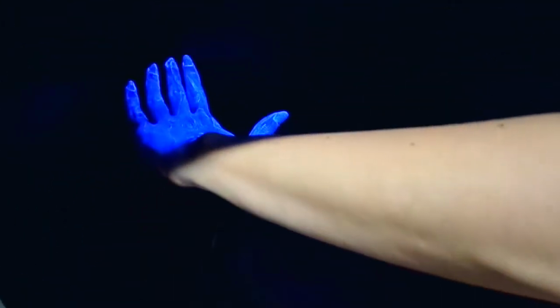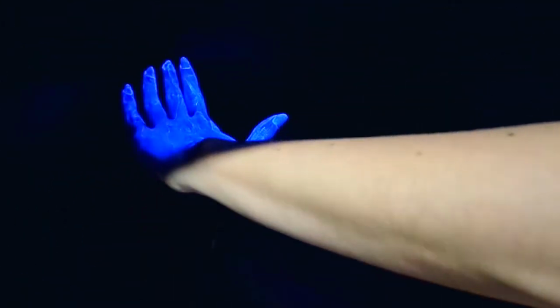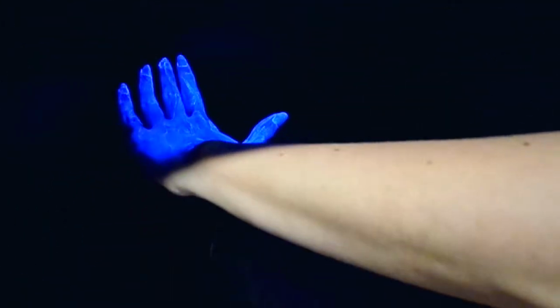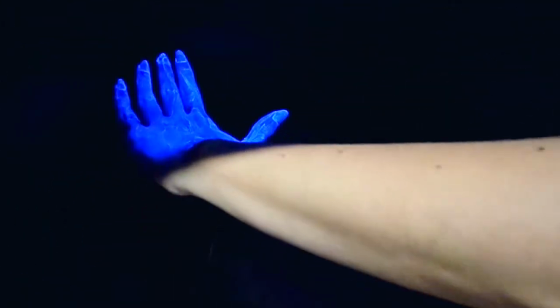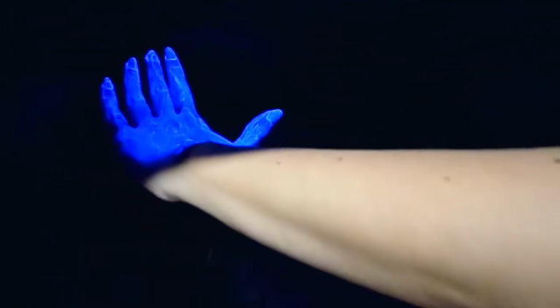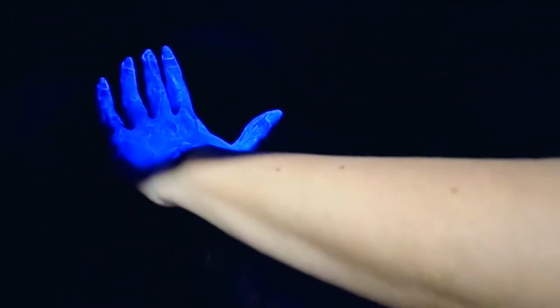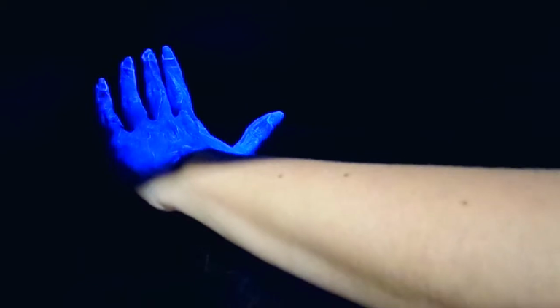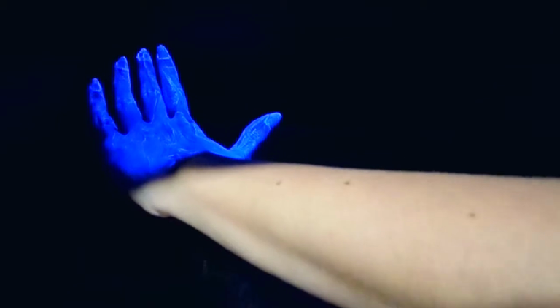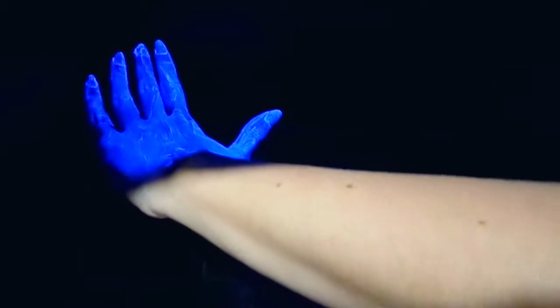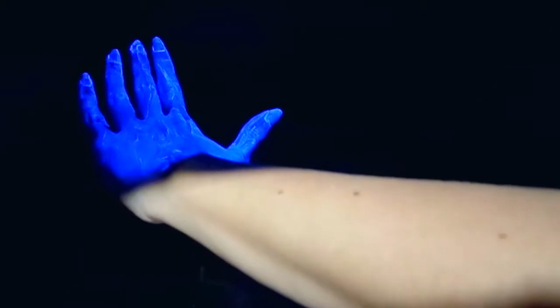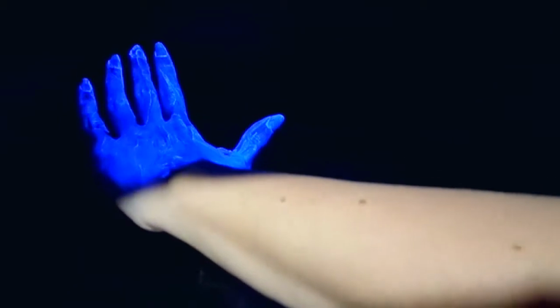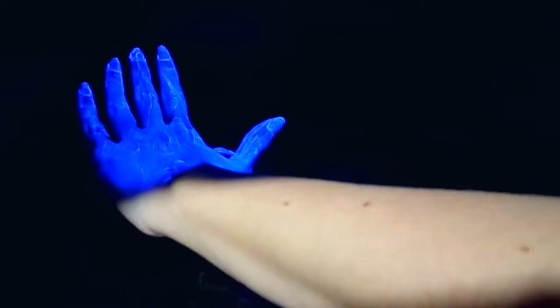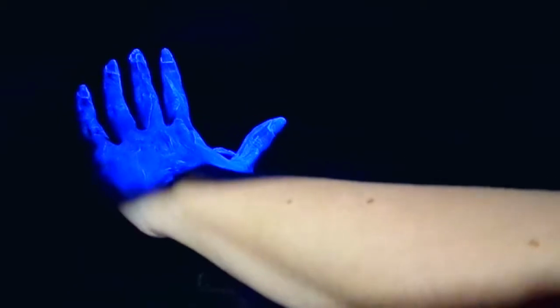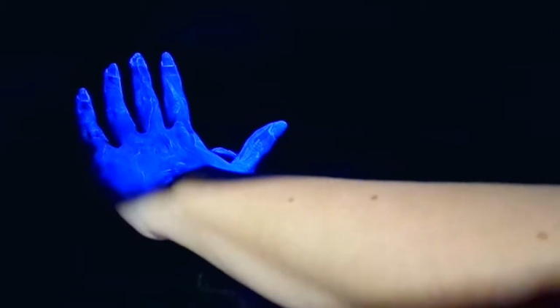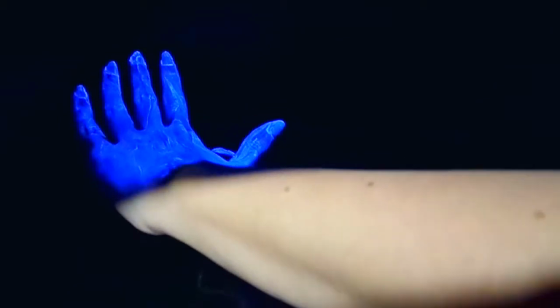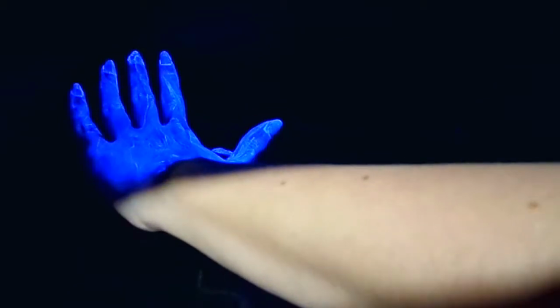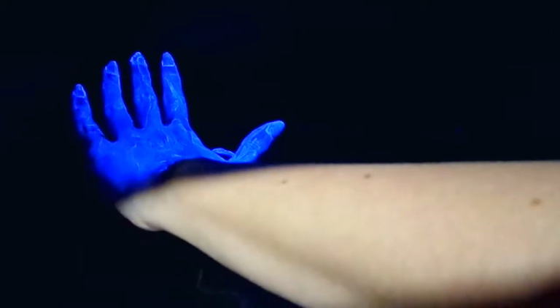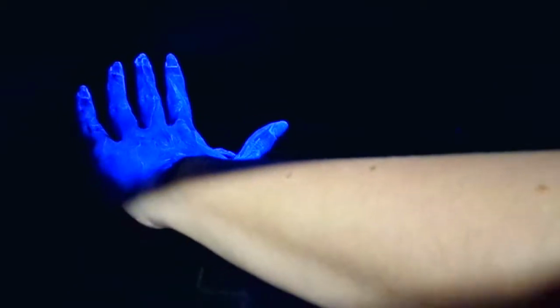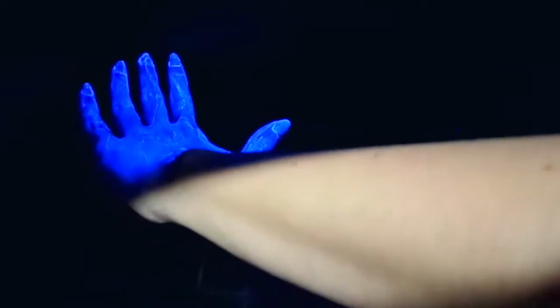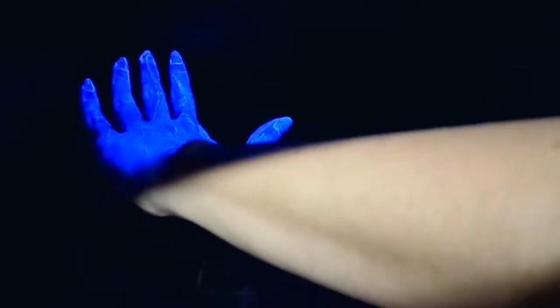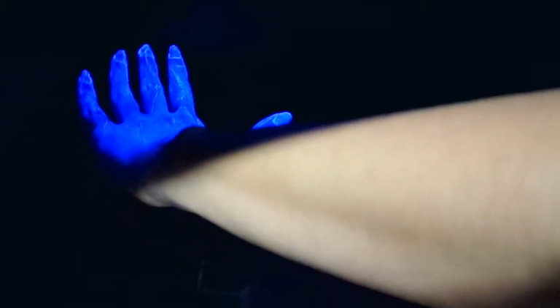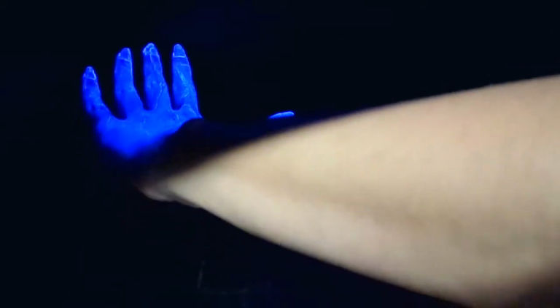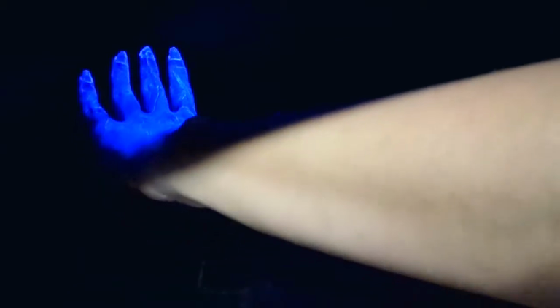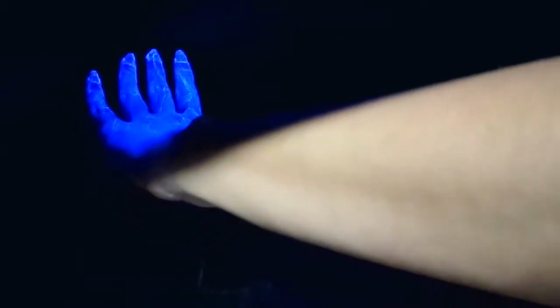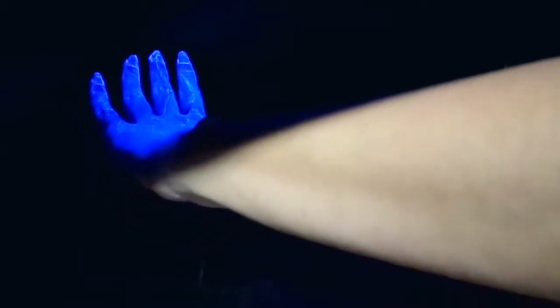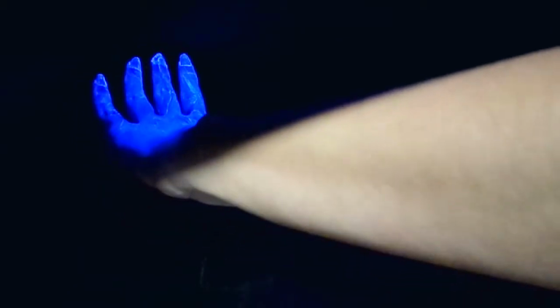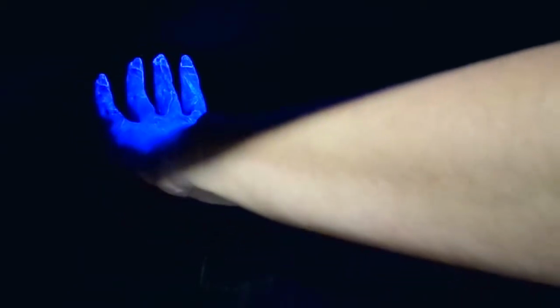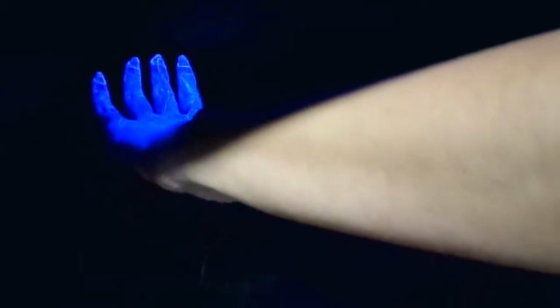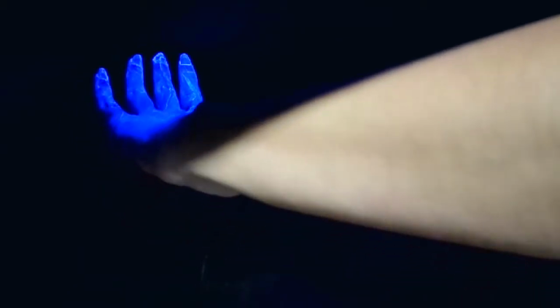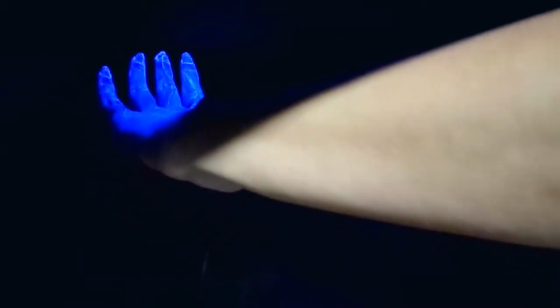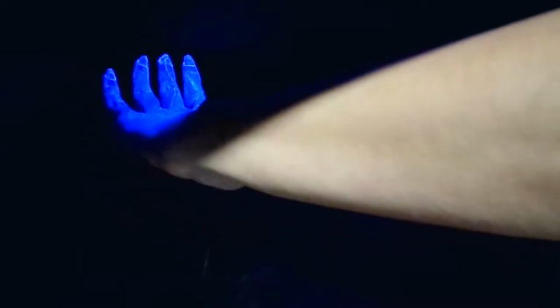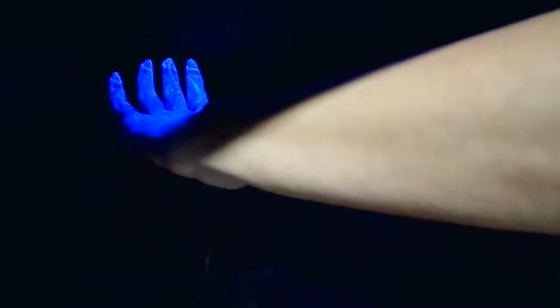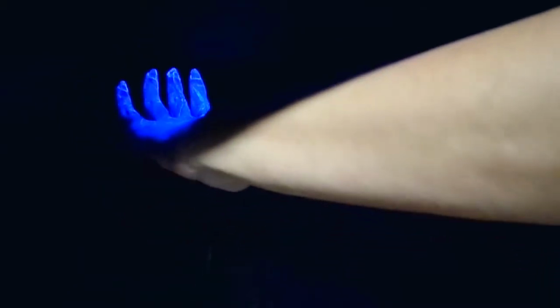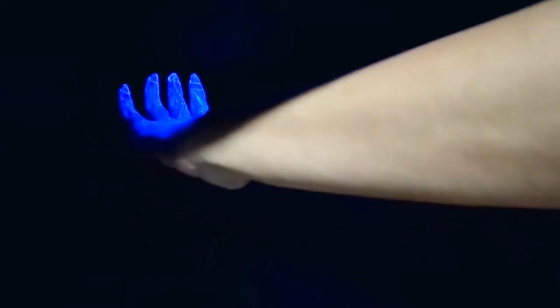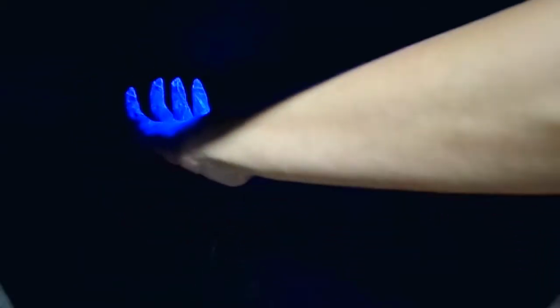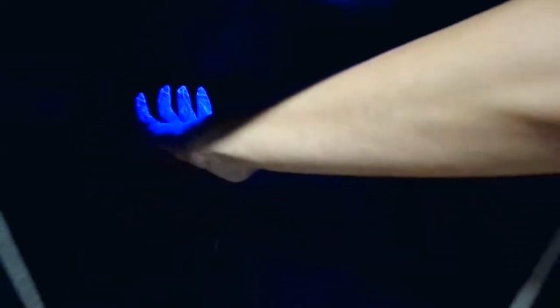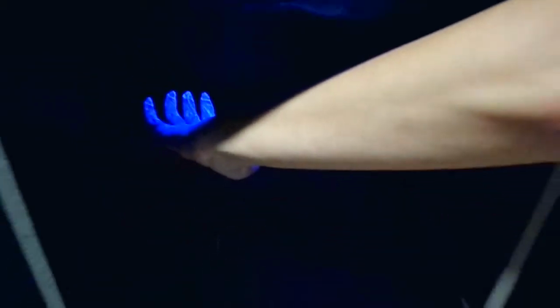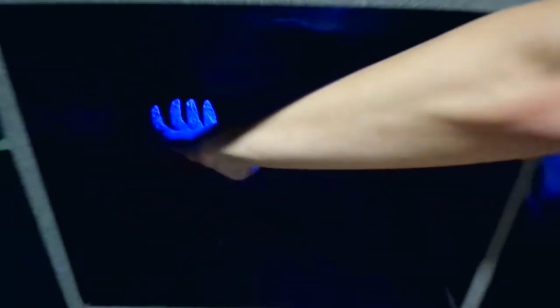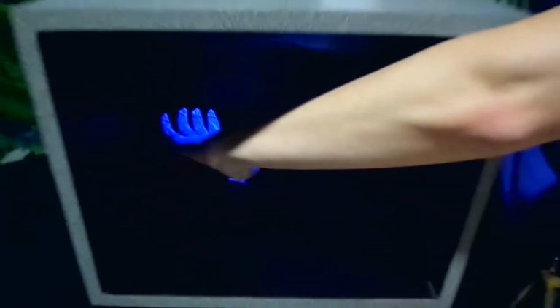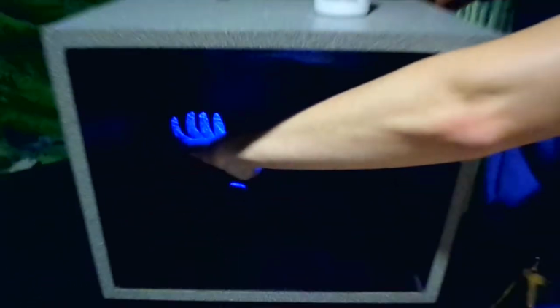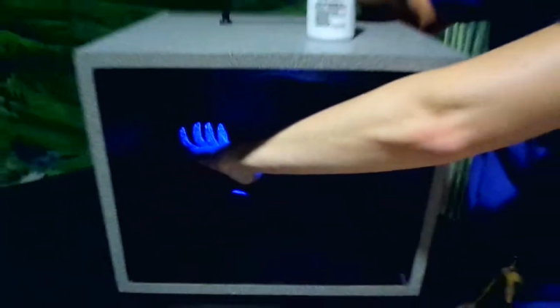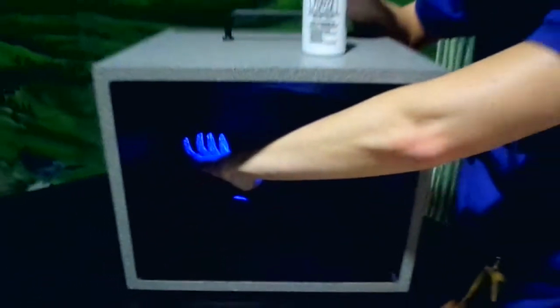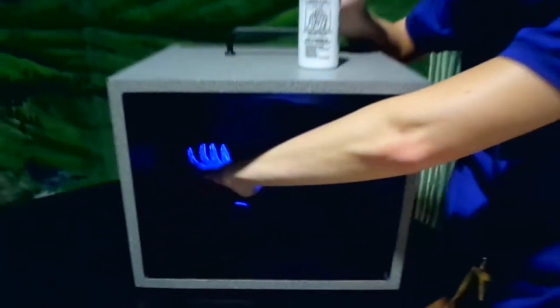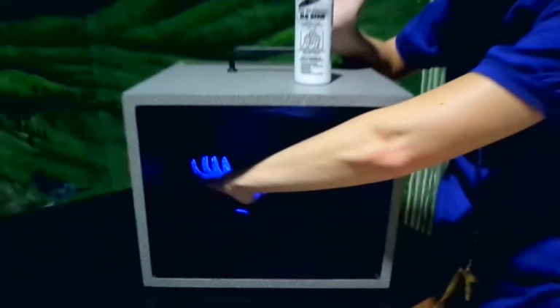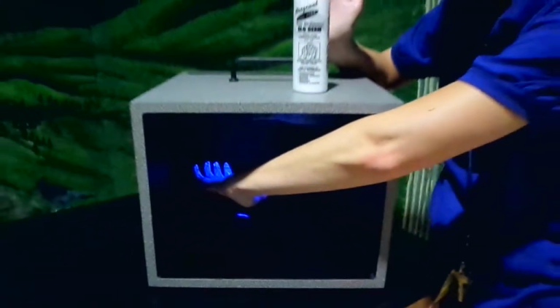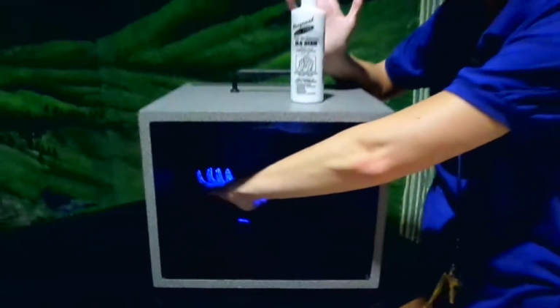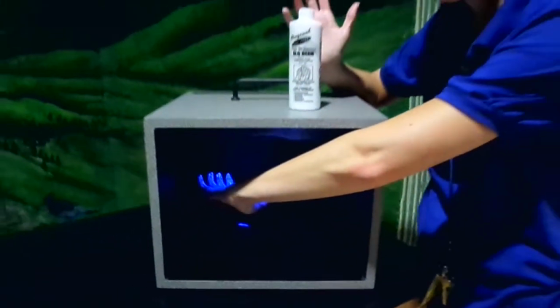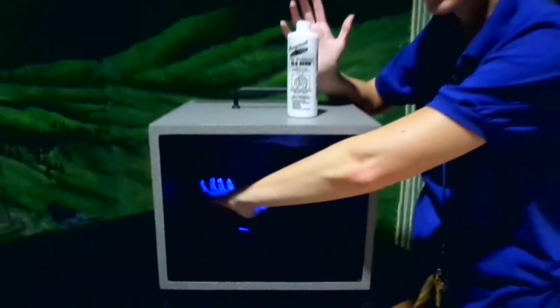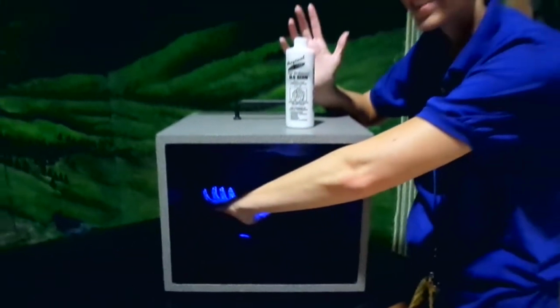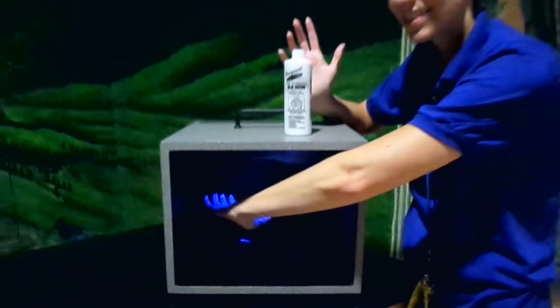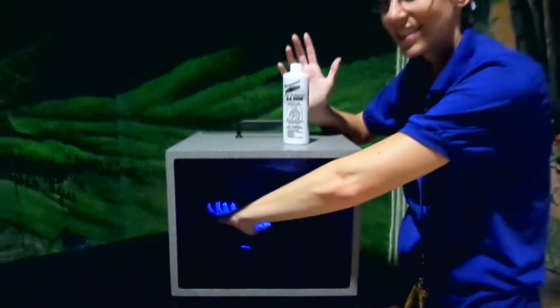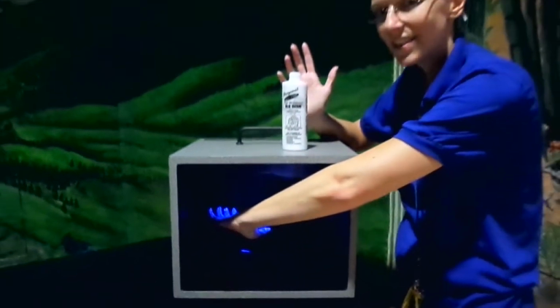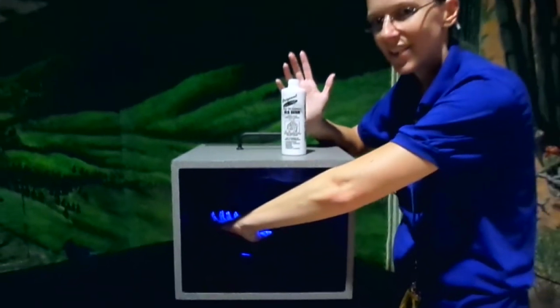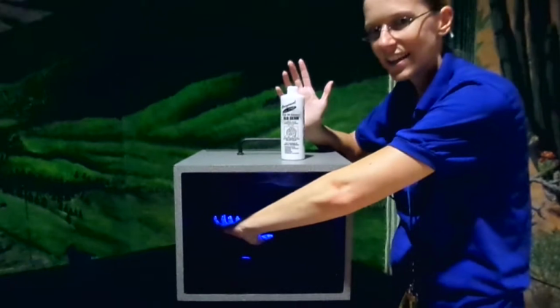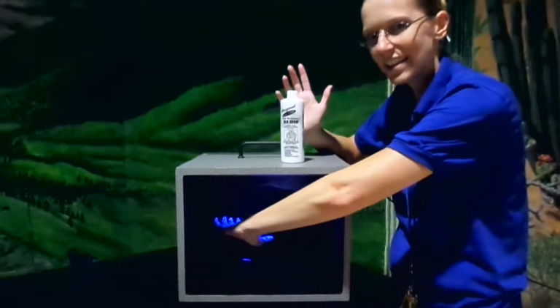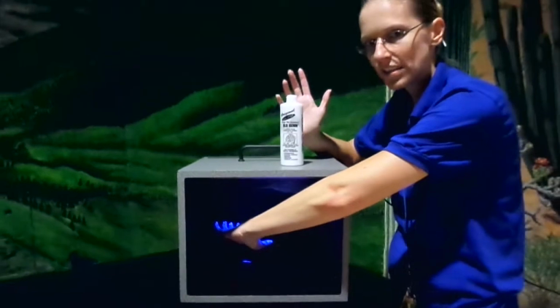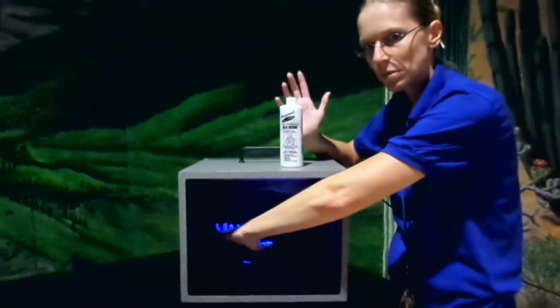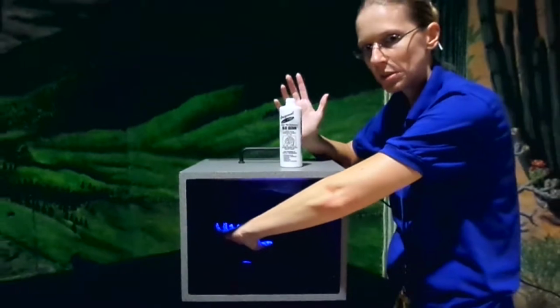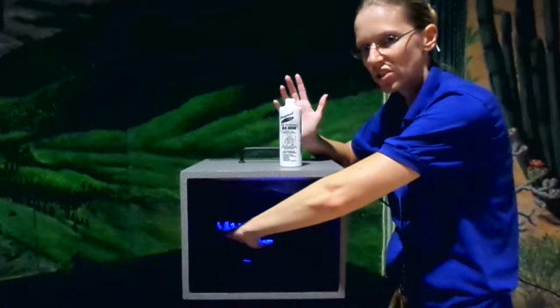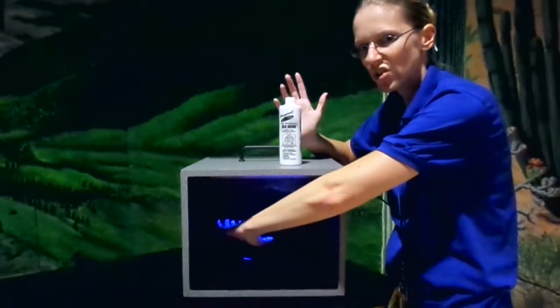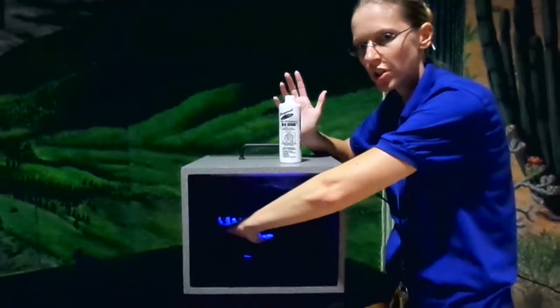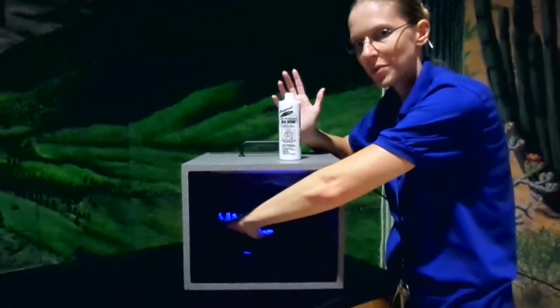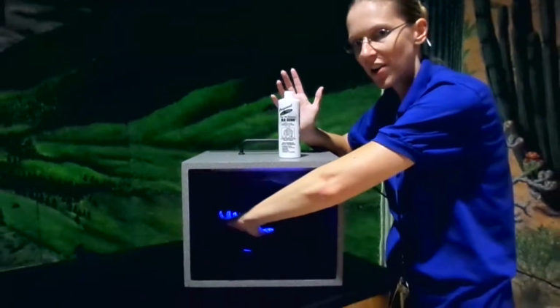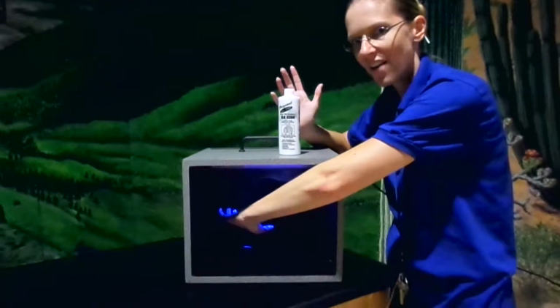Look at all those germs. So the next part of the activity is I'm going to go rinse my hands with water and see if I can get some of these germs off.